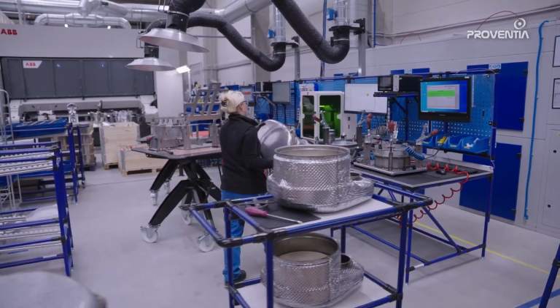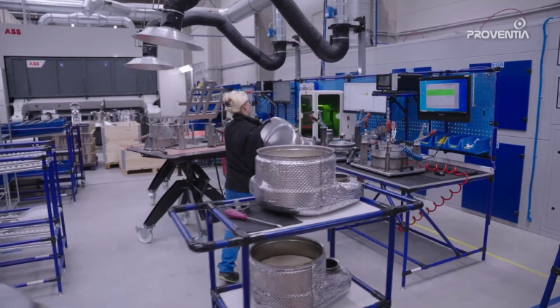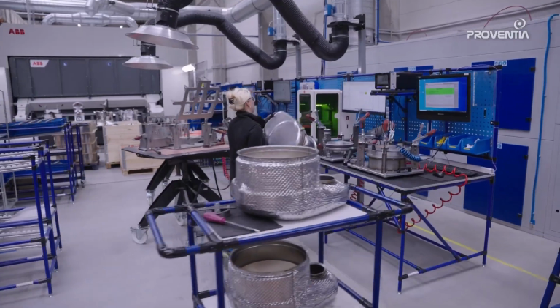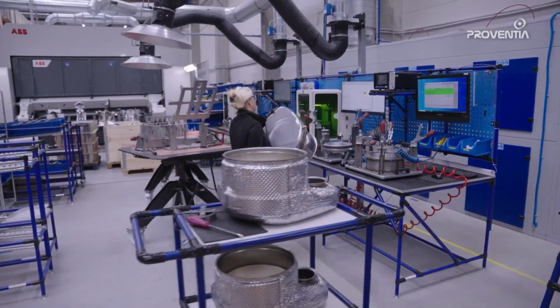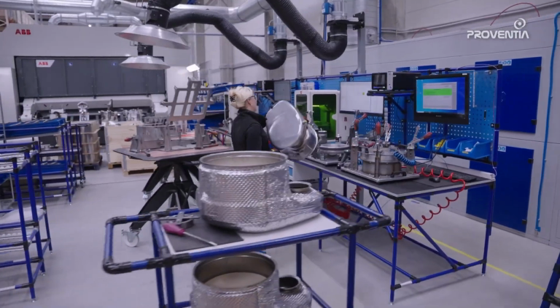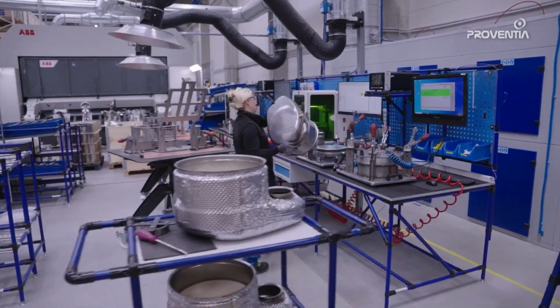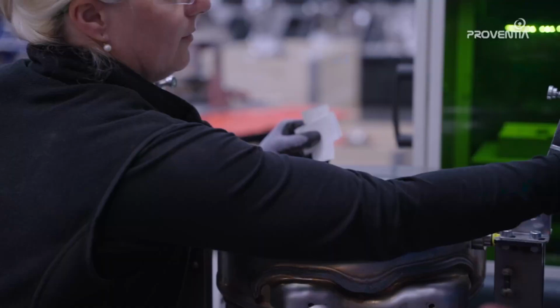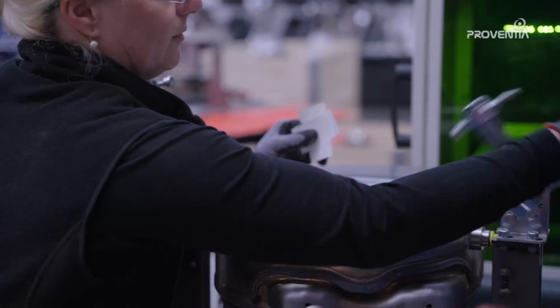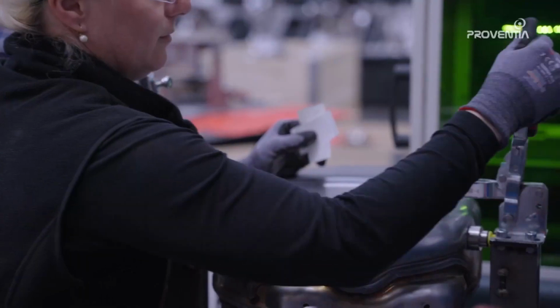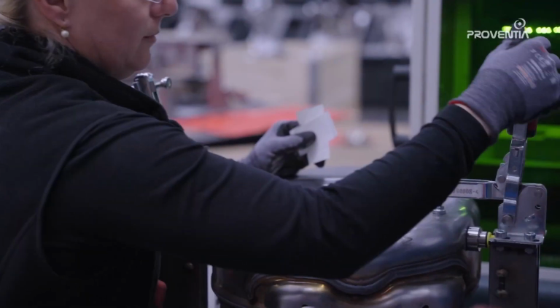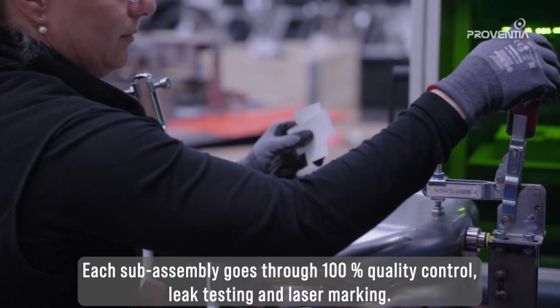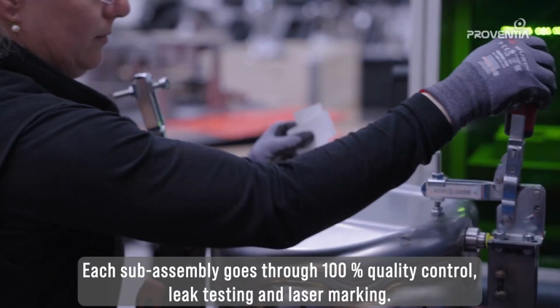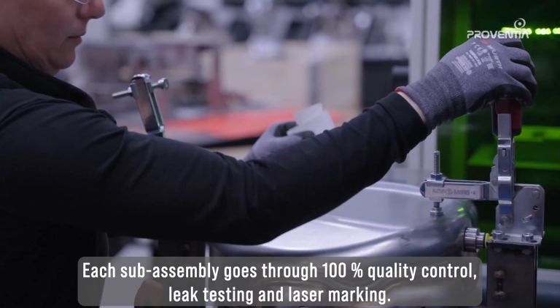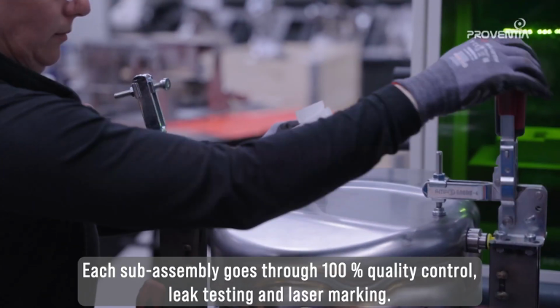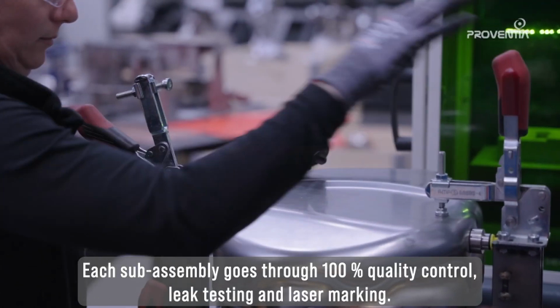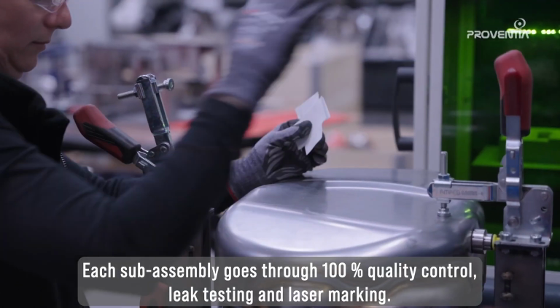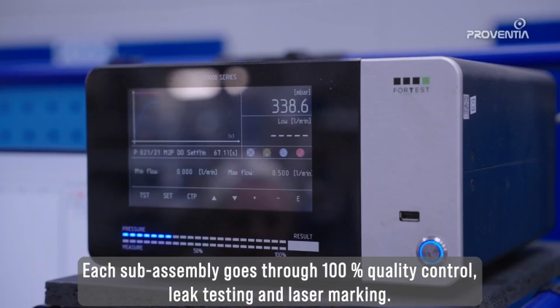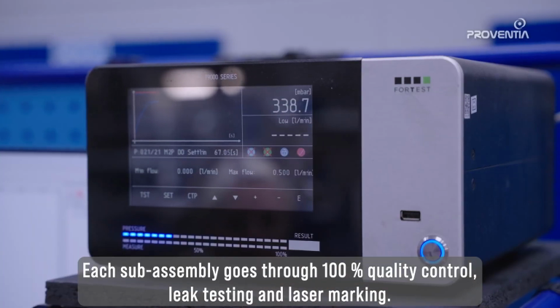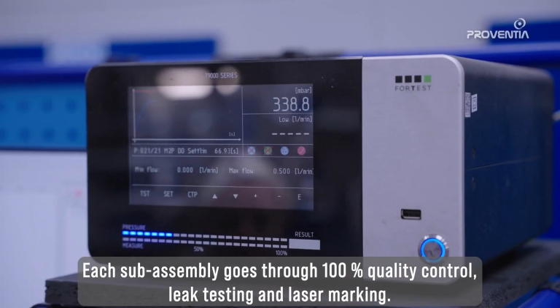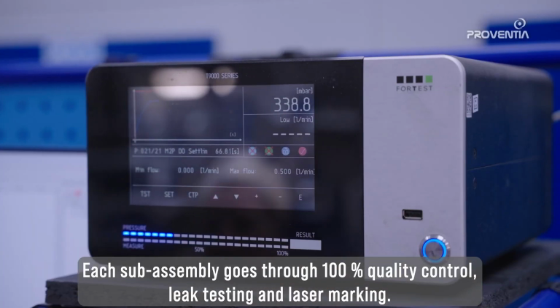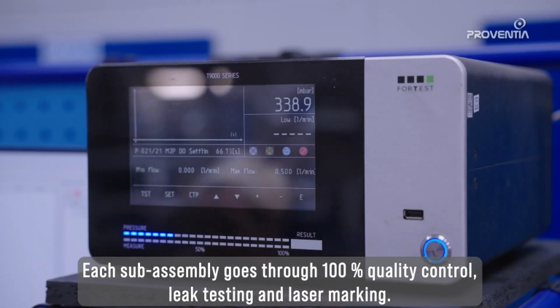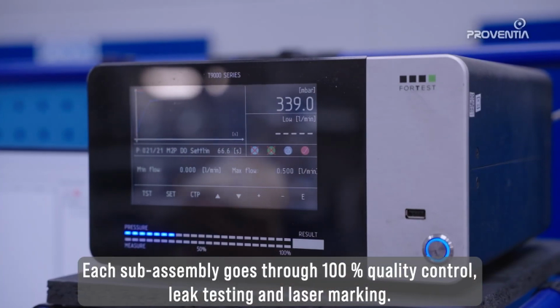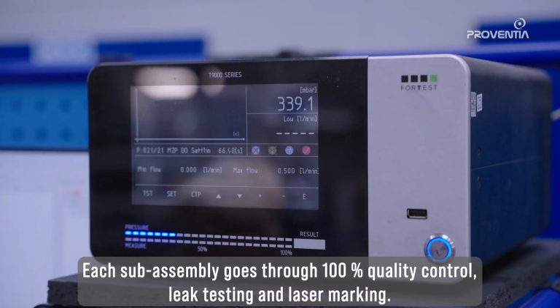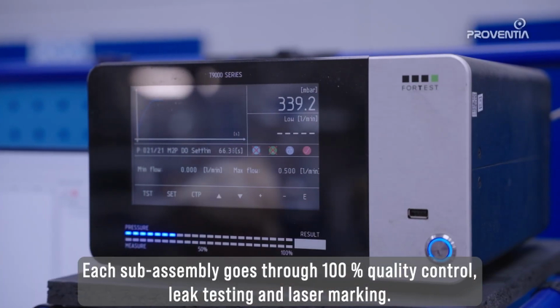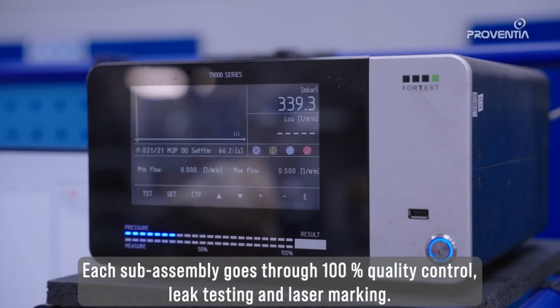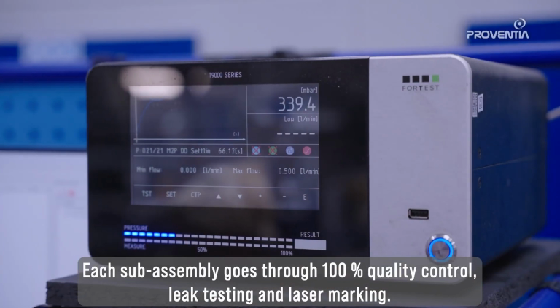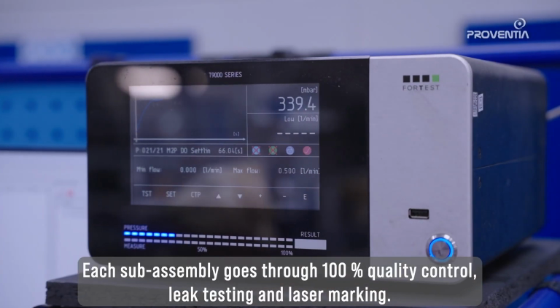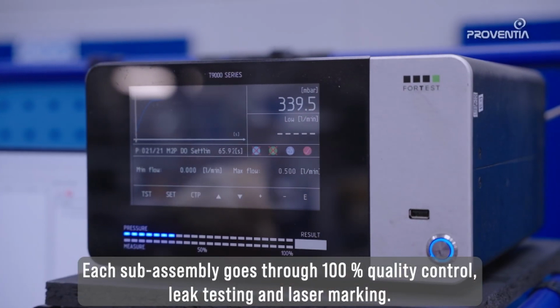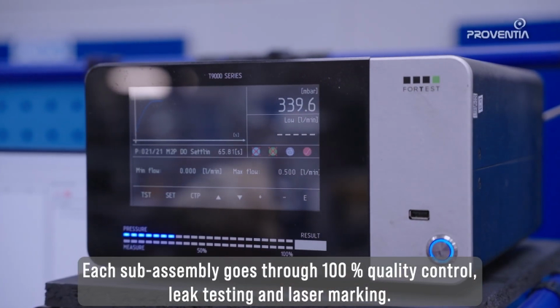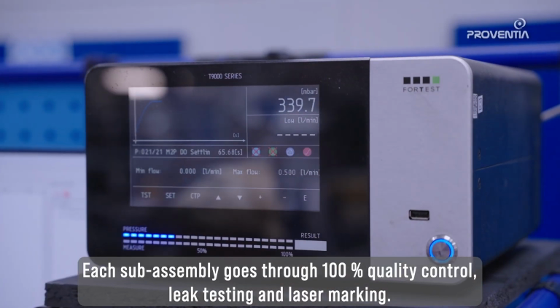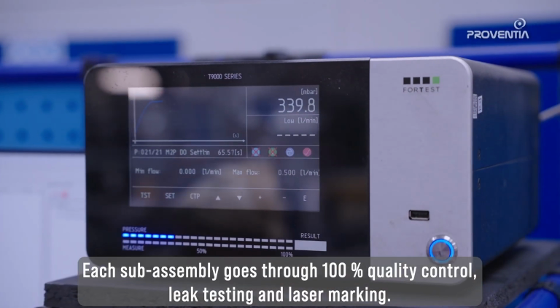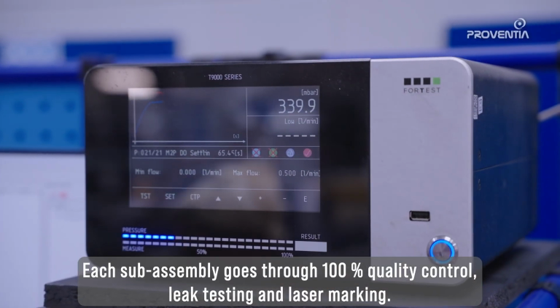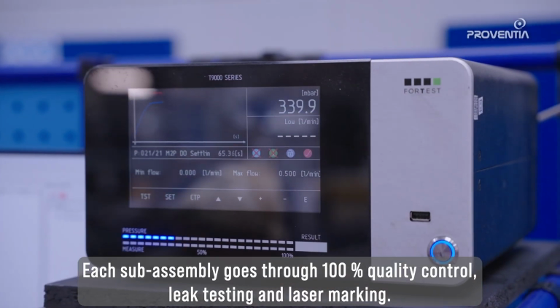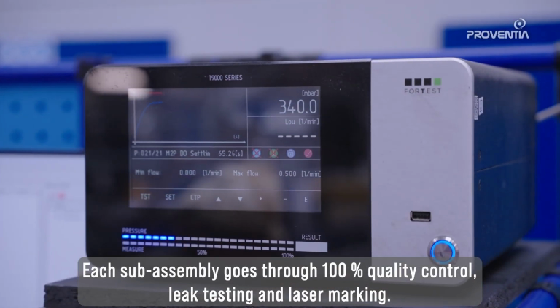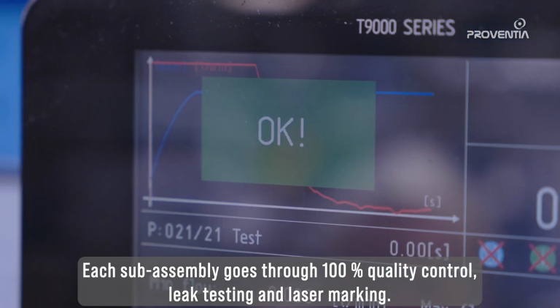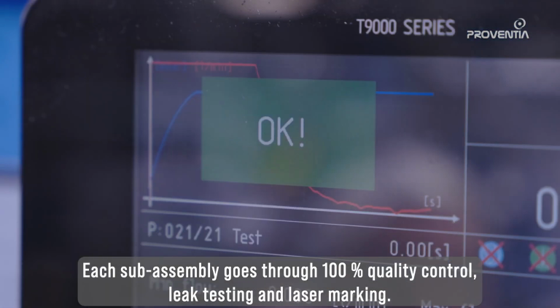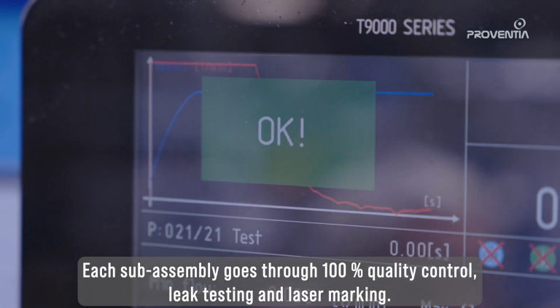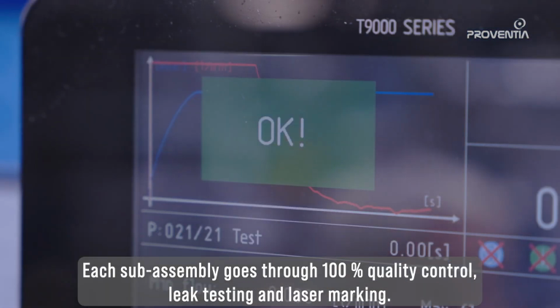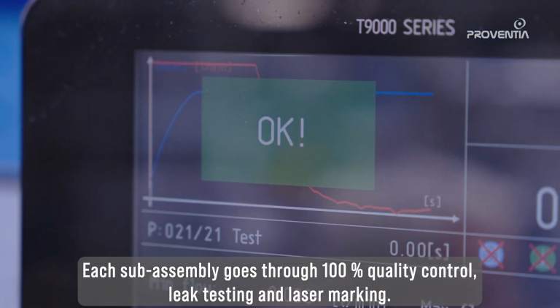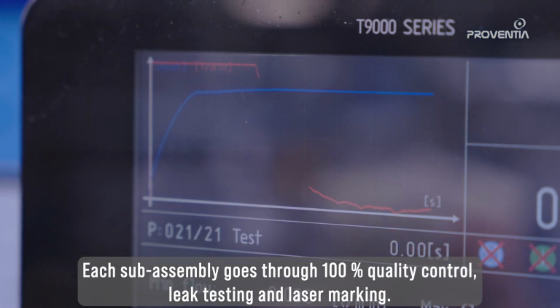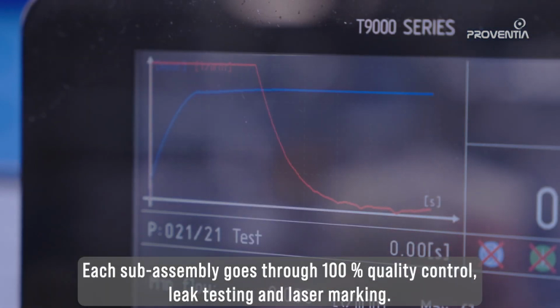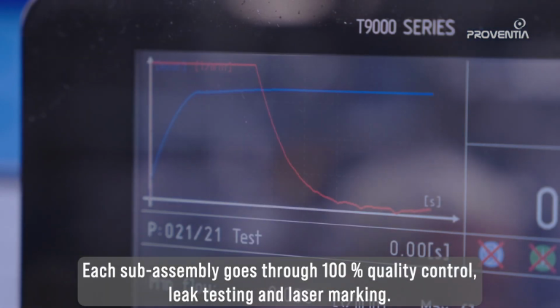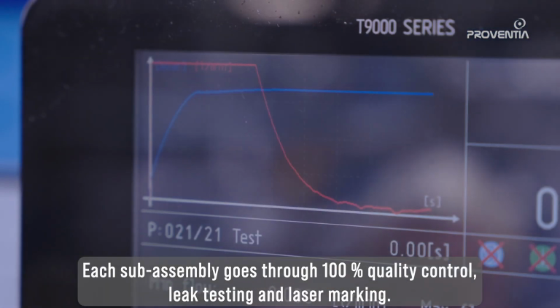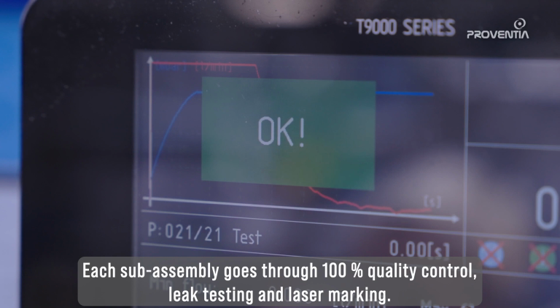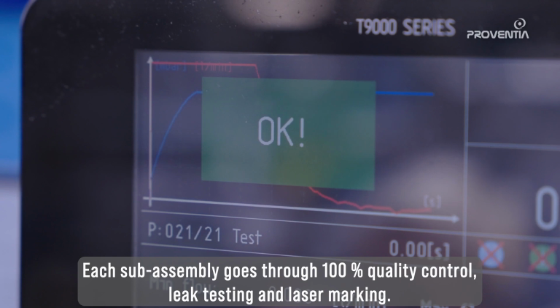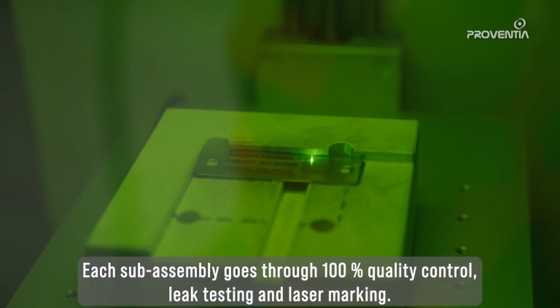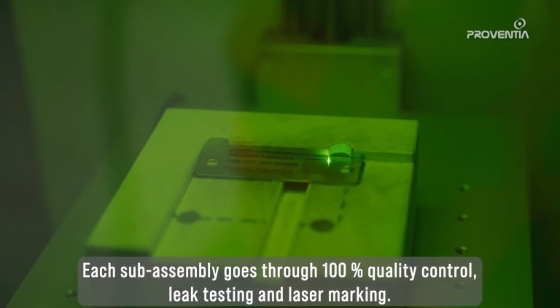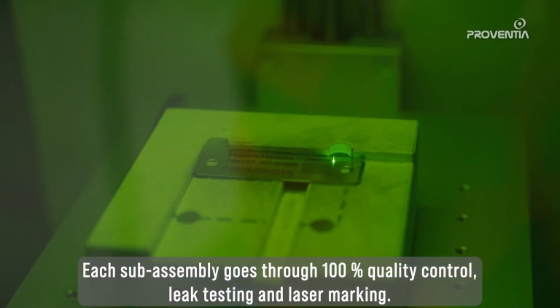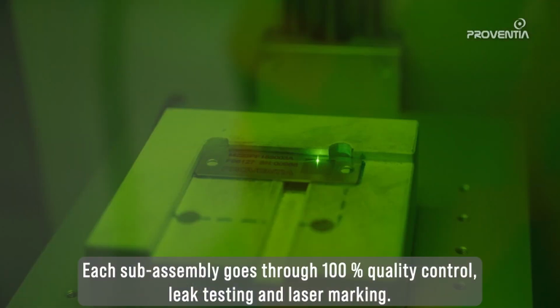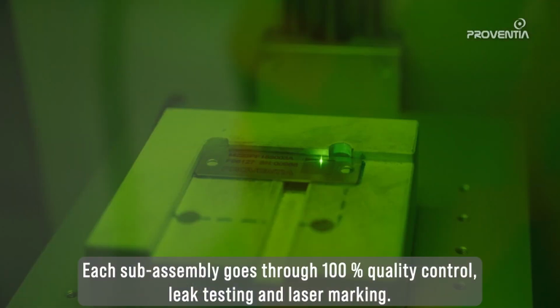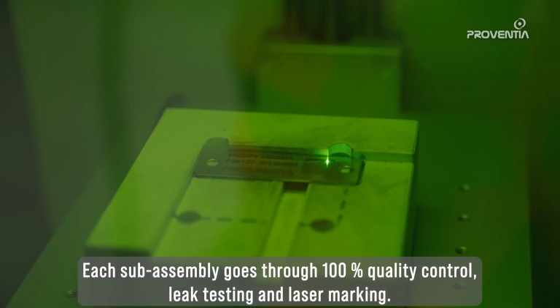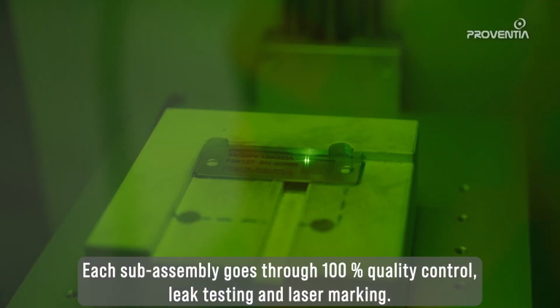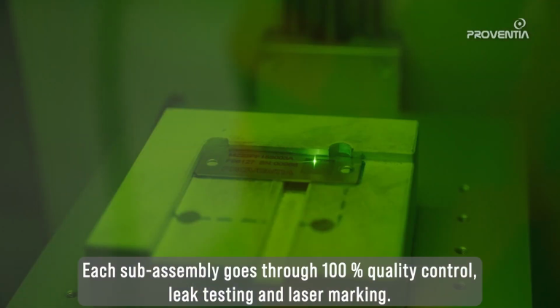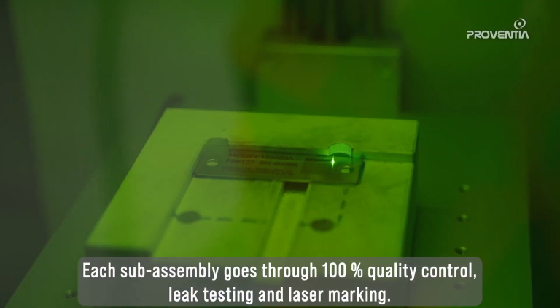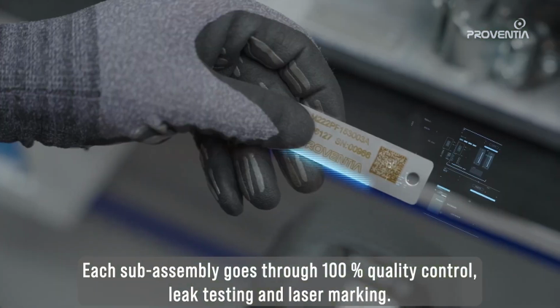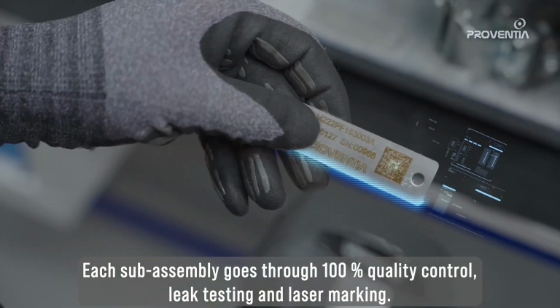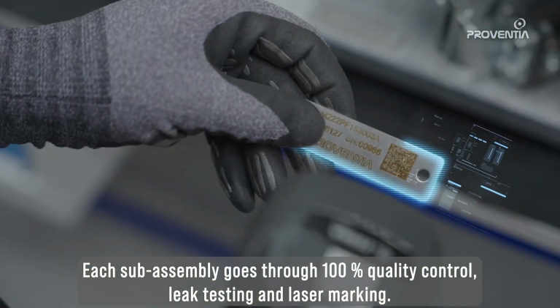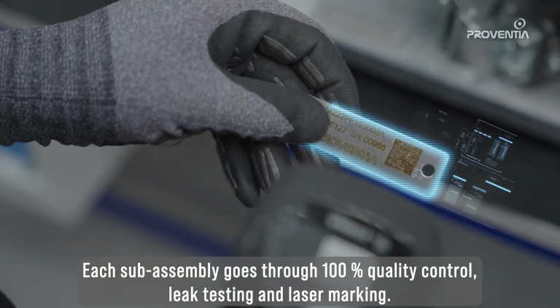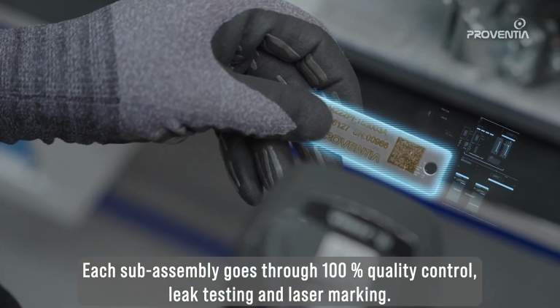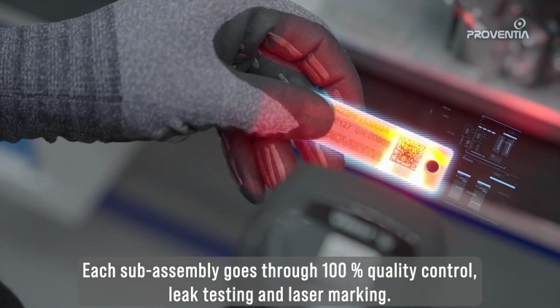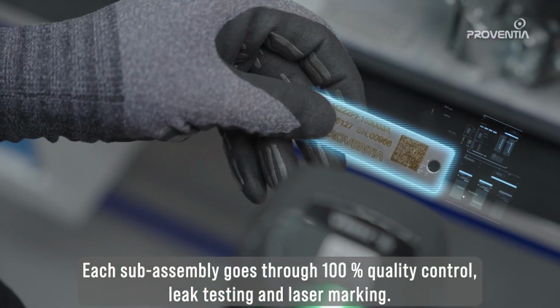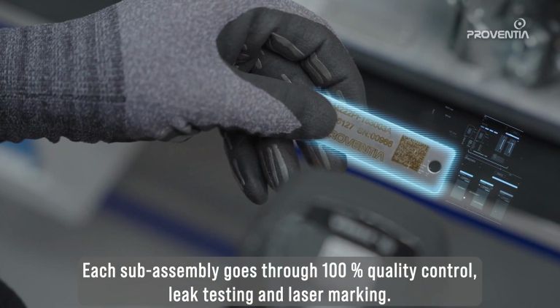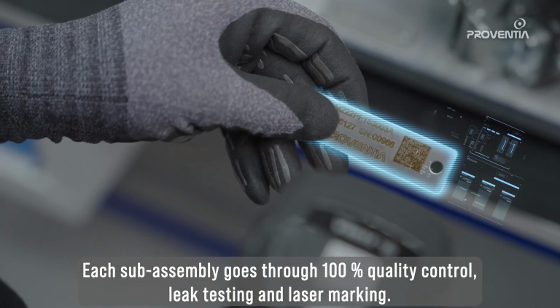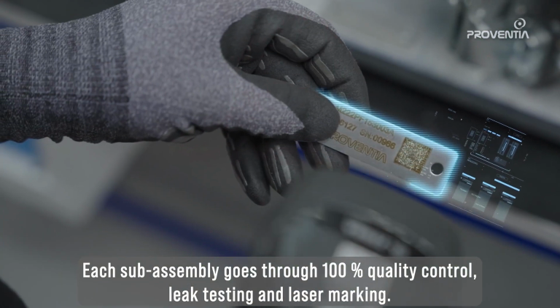Each sub-assembly goes through 100% quality control, leak testing and laser marking.